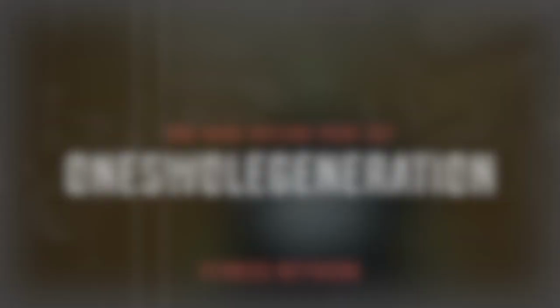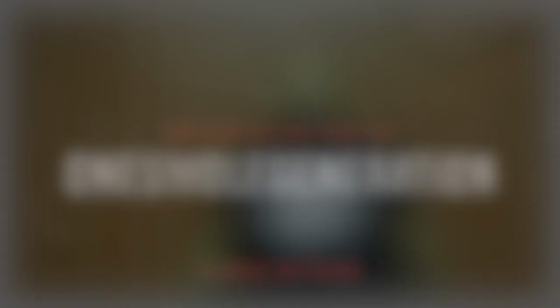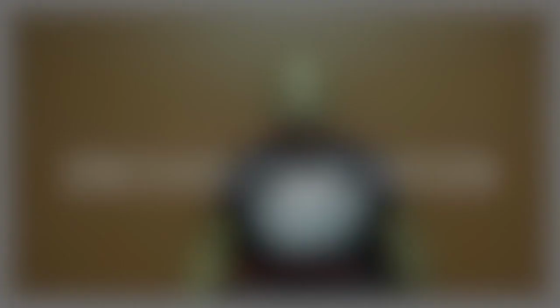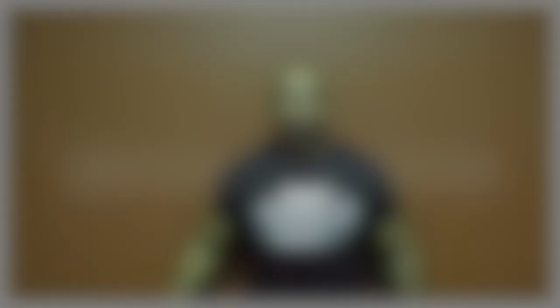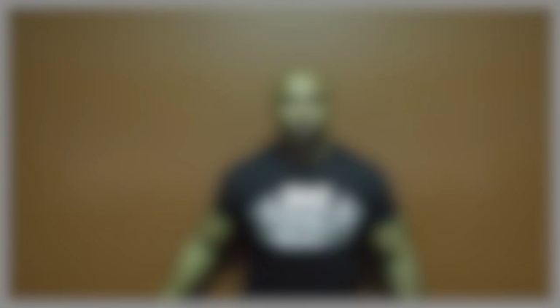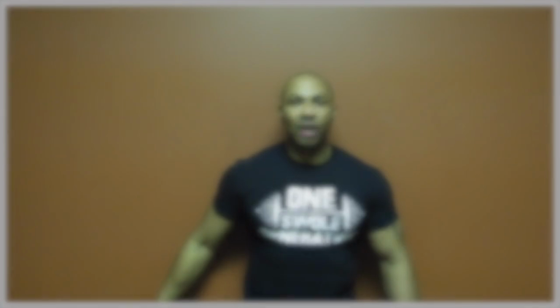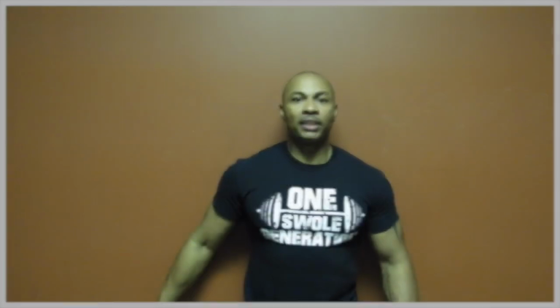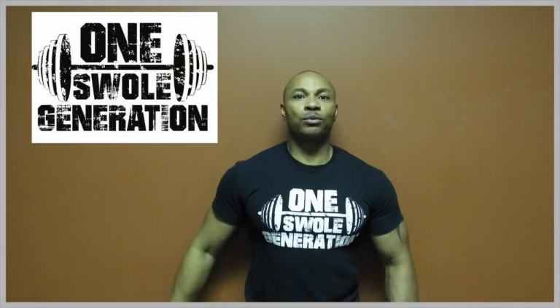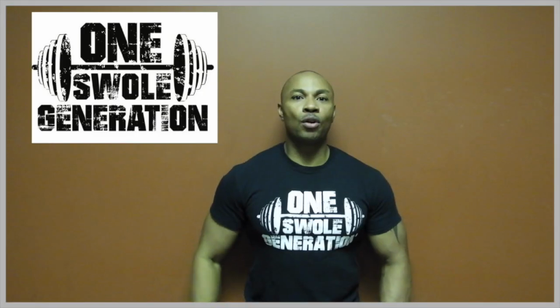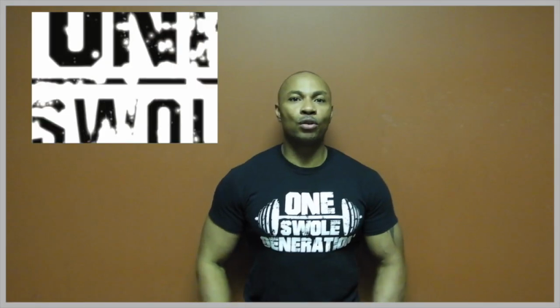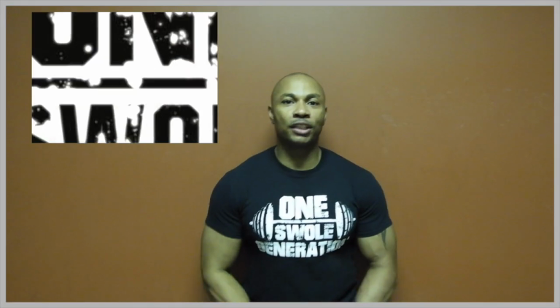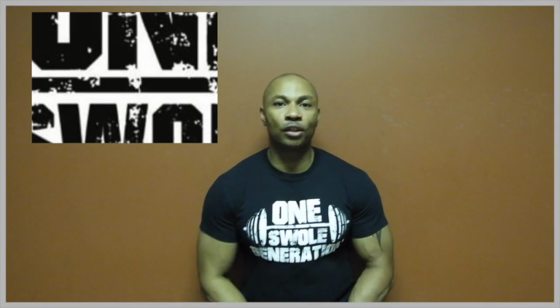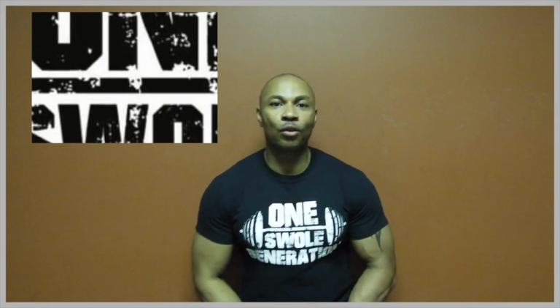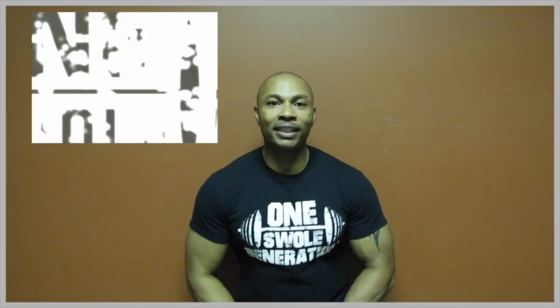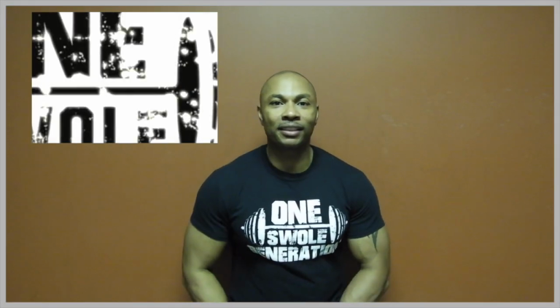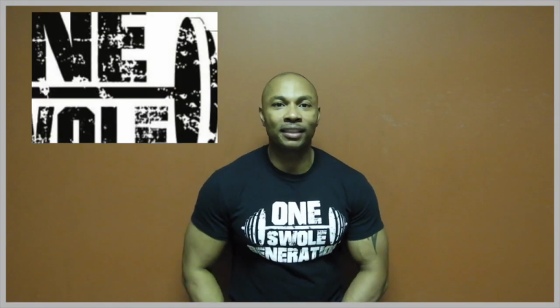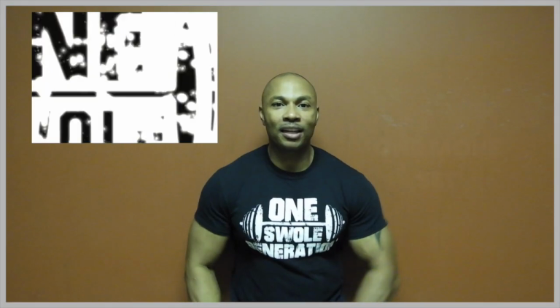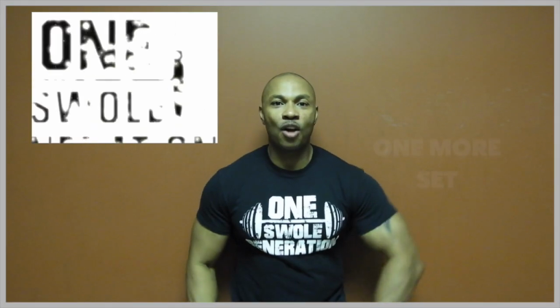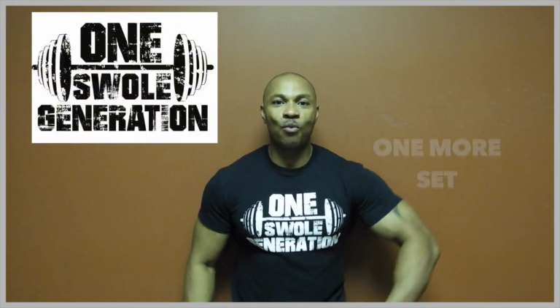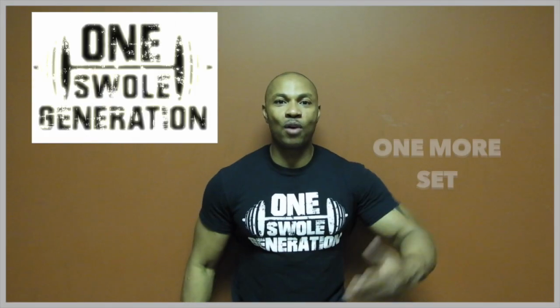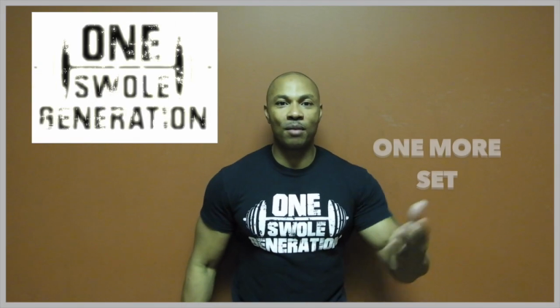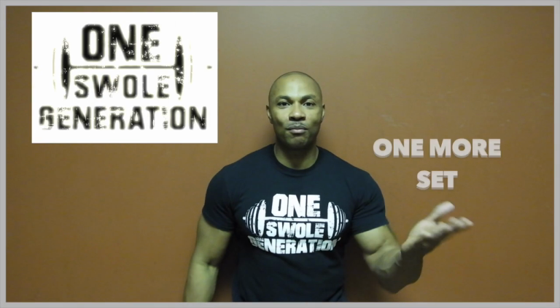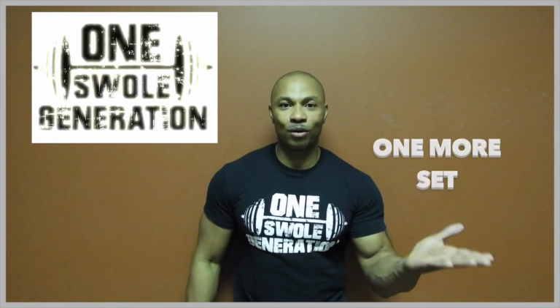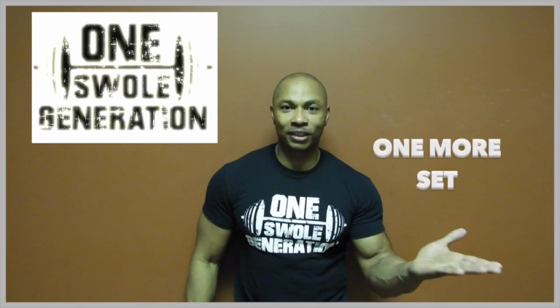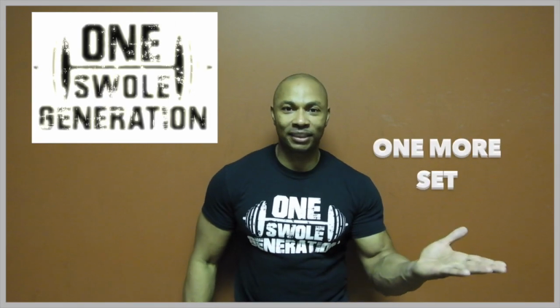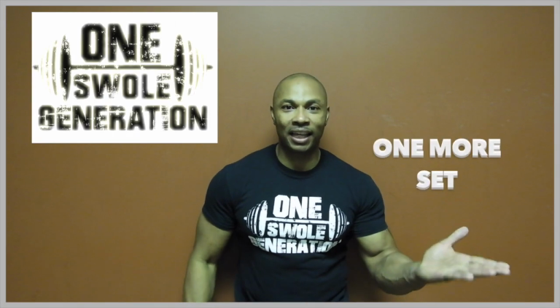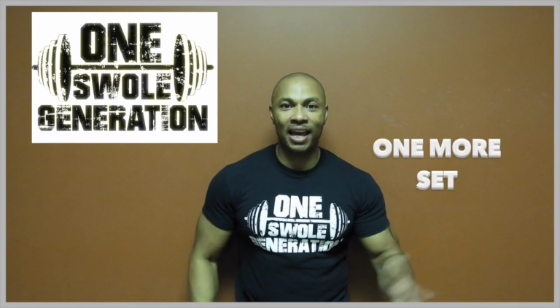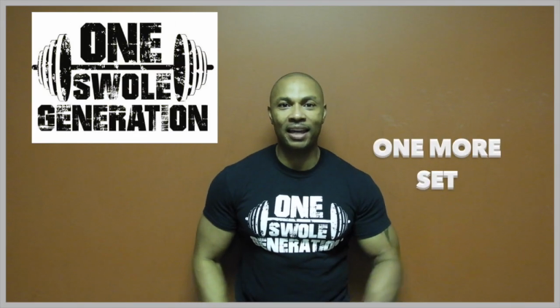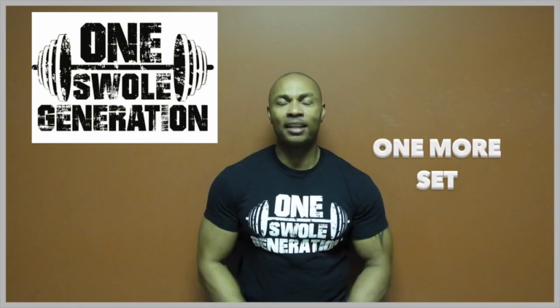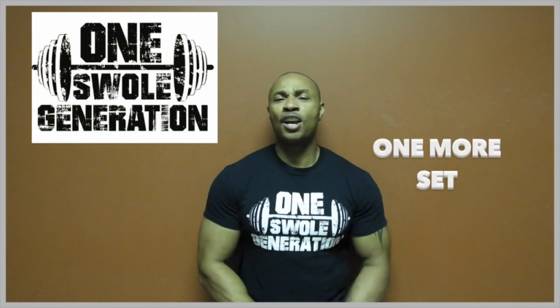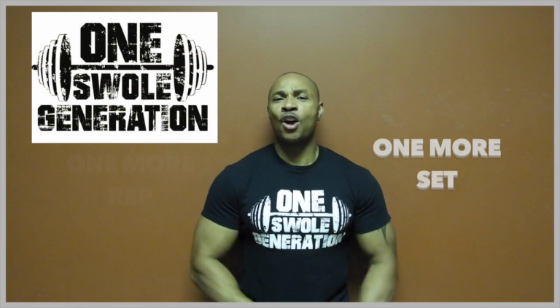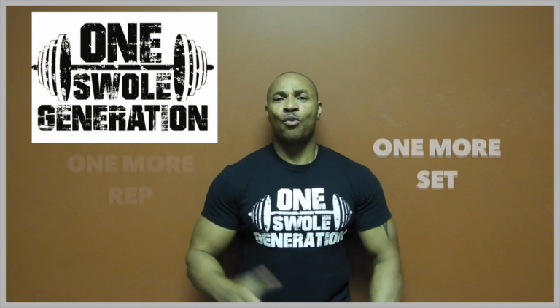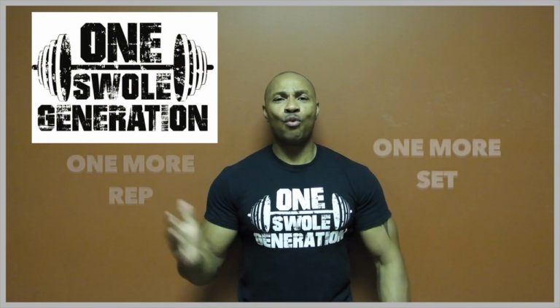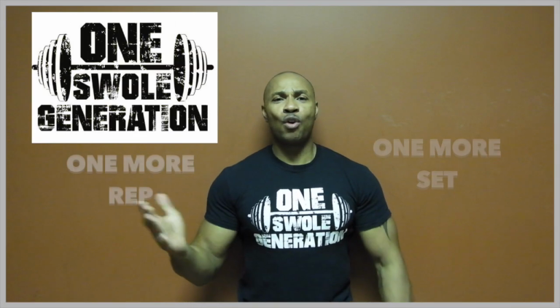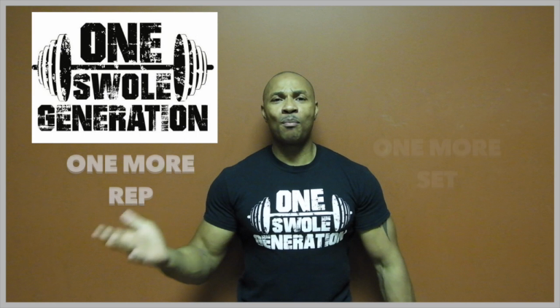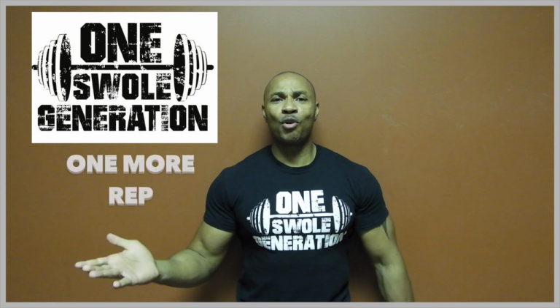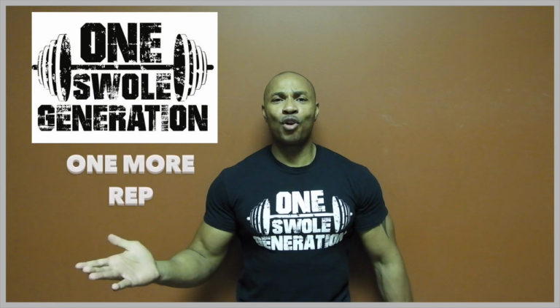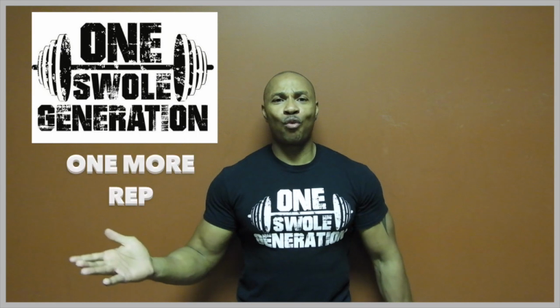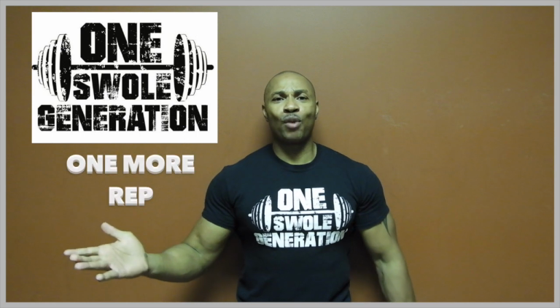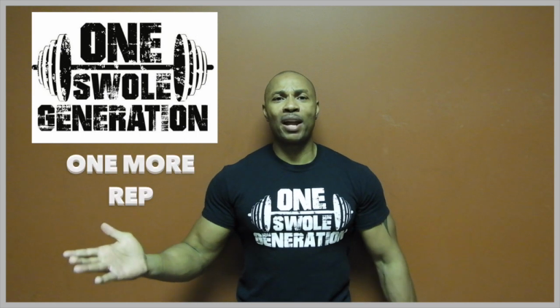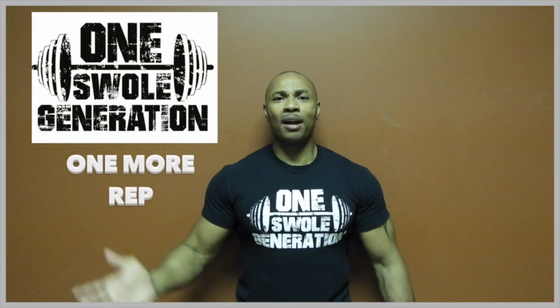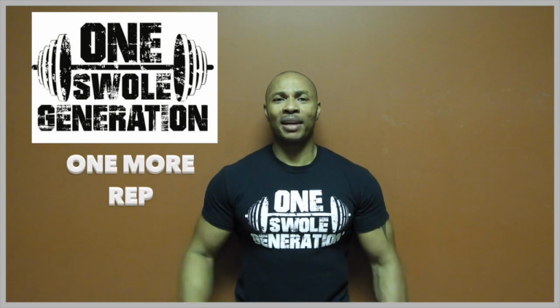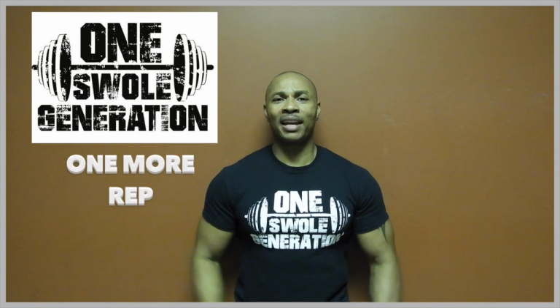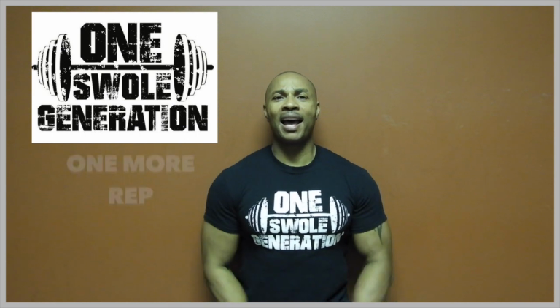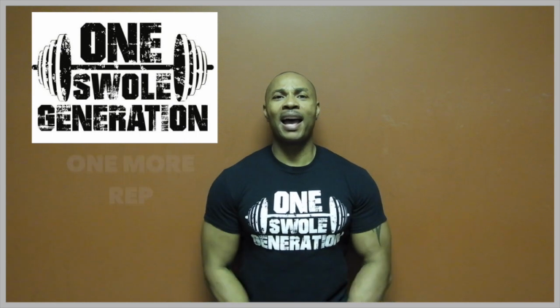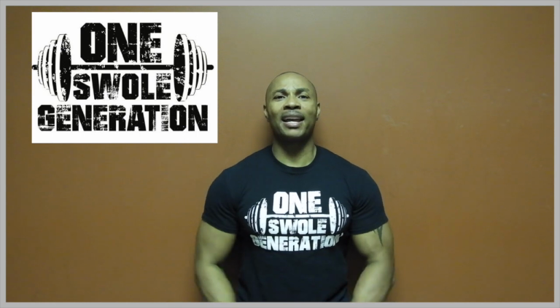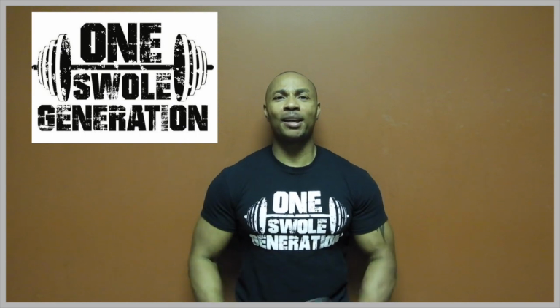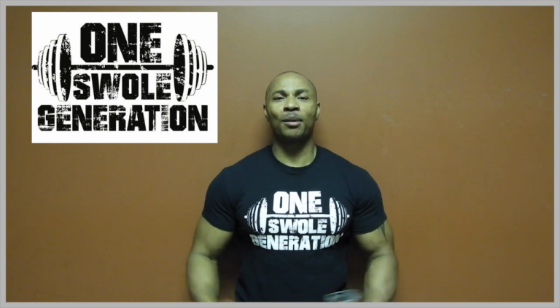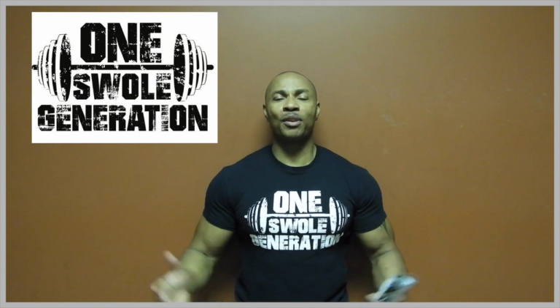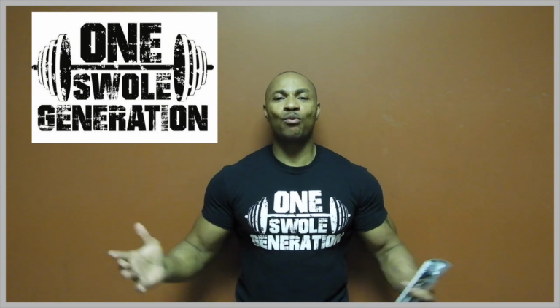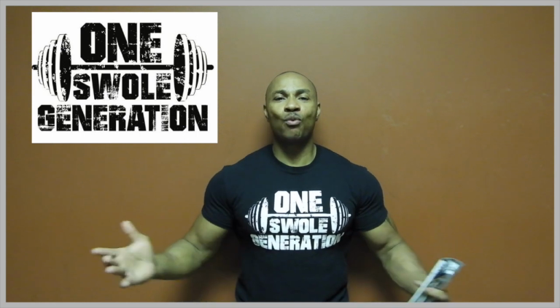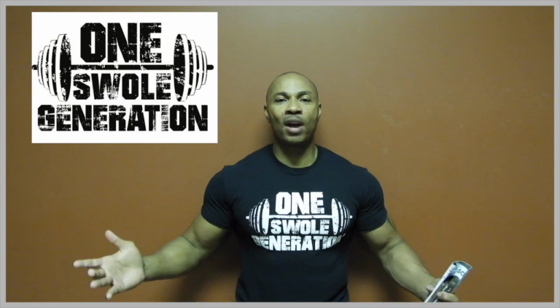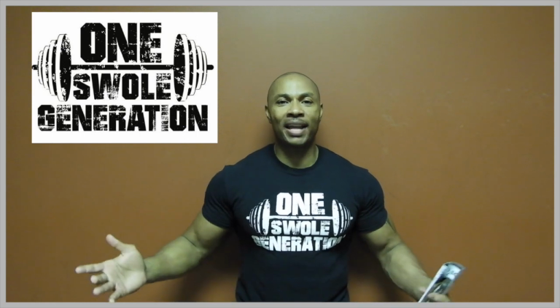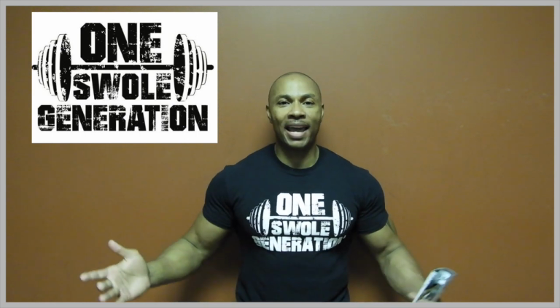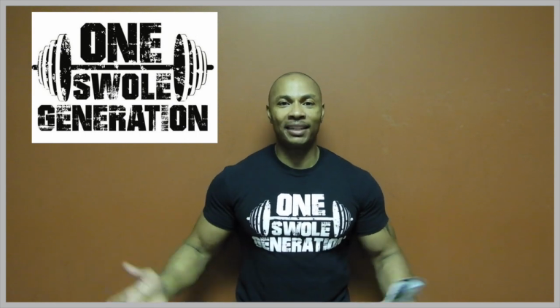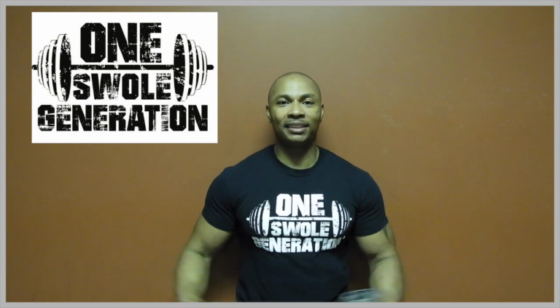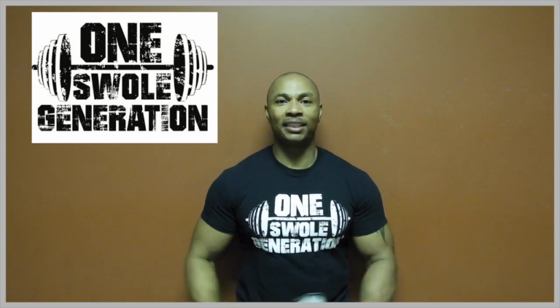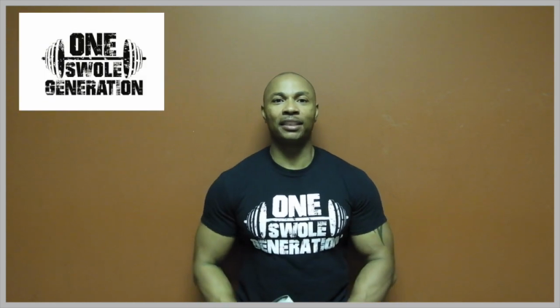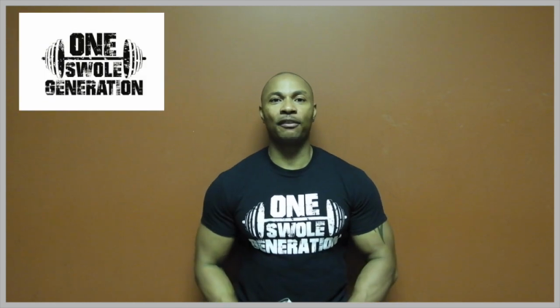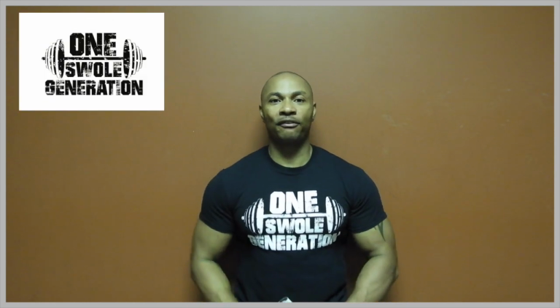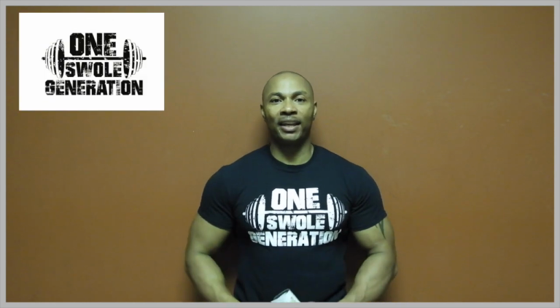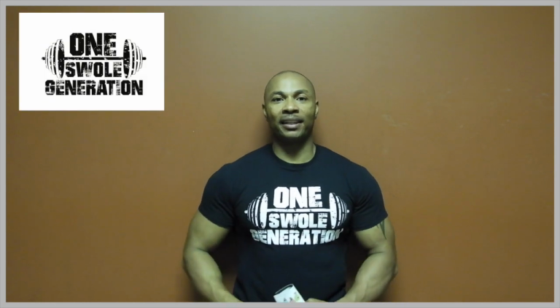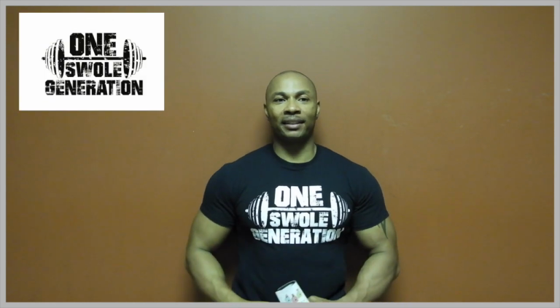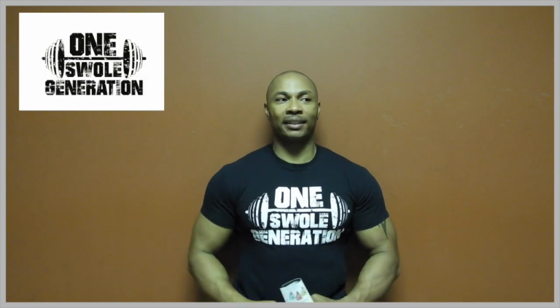What's up, one swole generation — one more set, one more rep — and I am the 1SG of fitness.